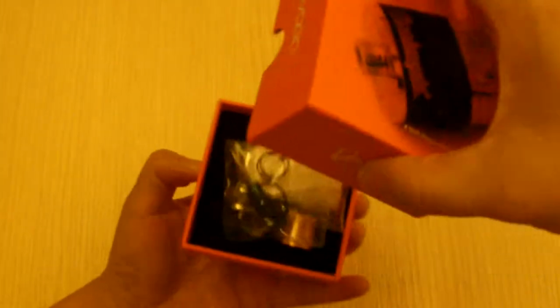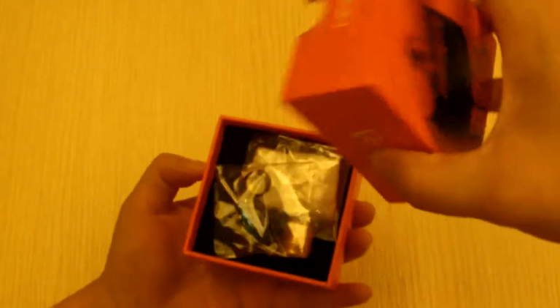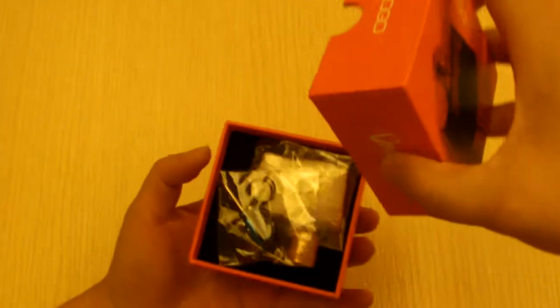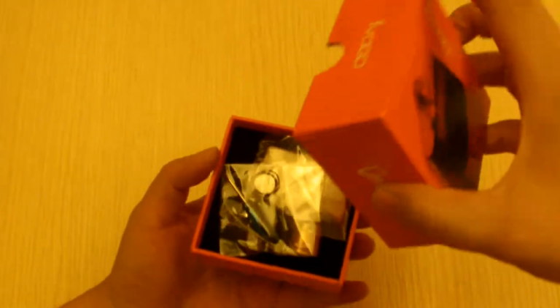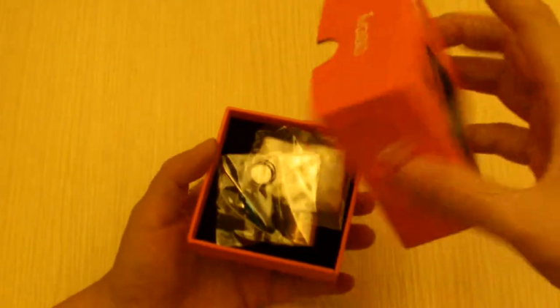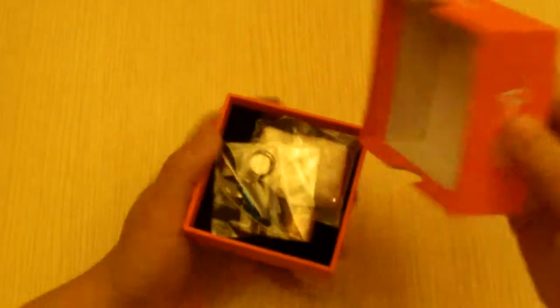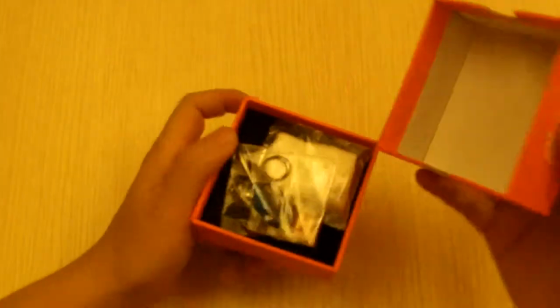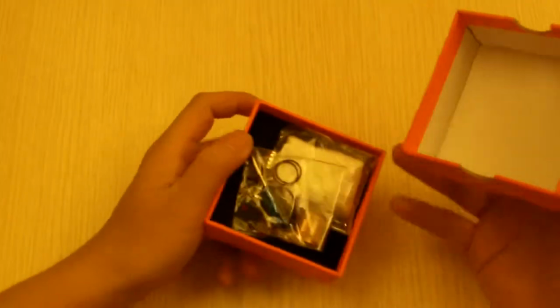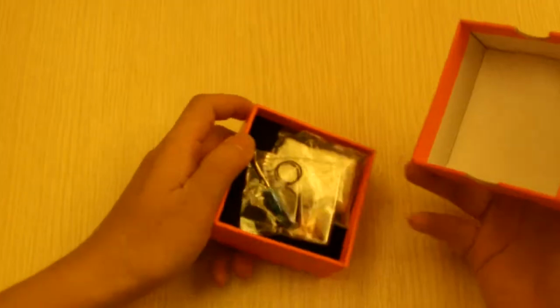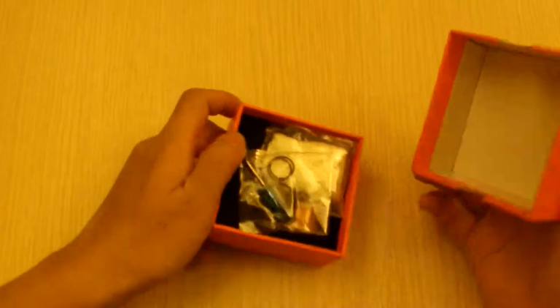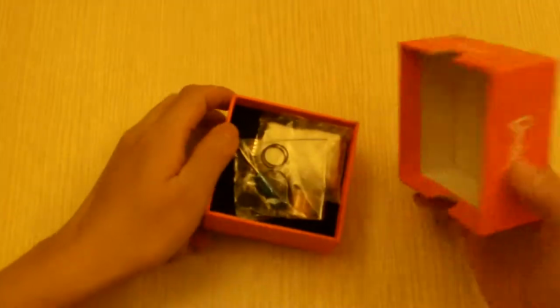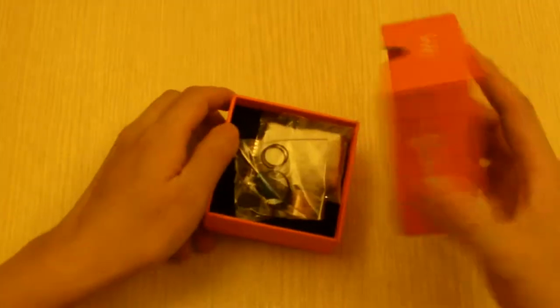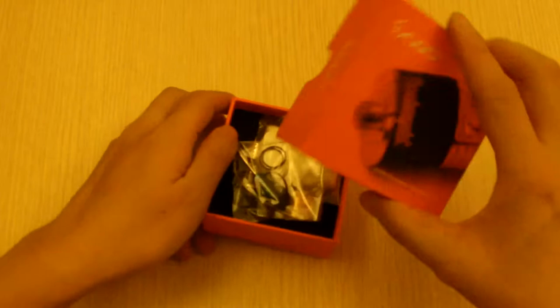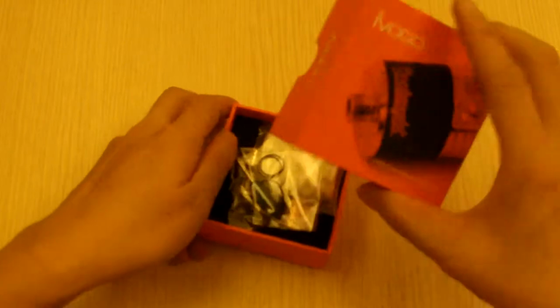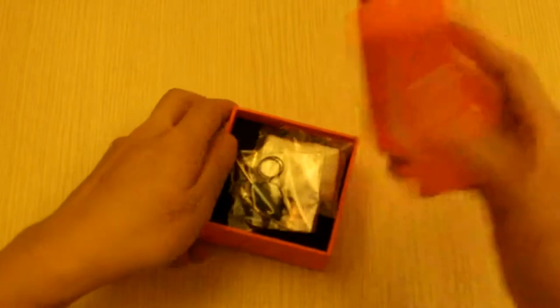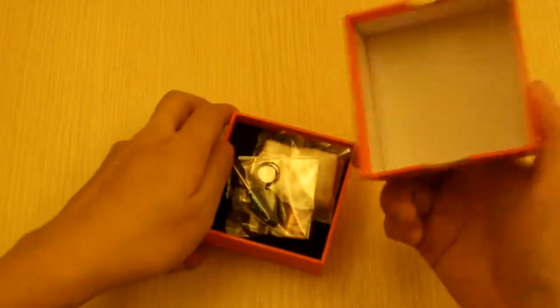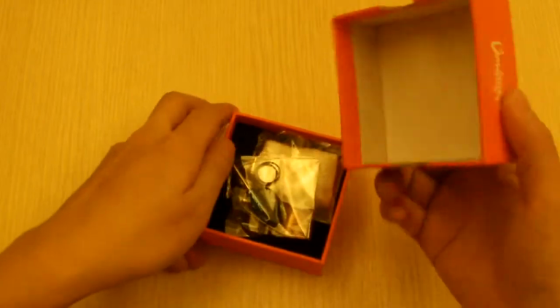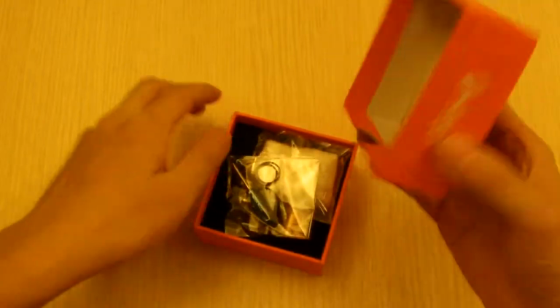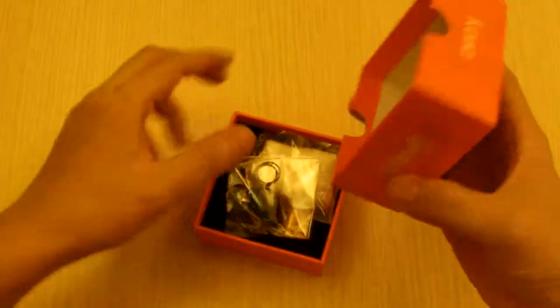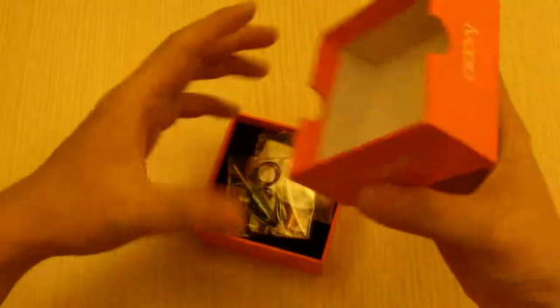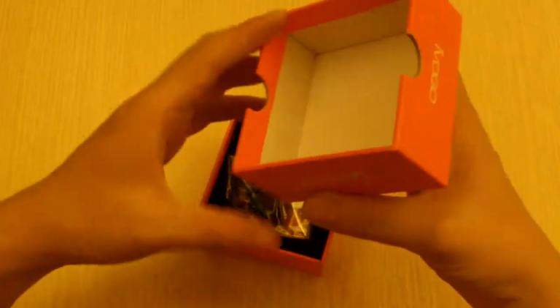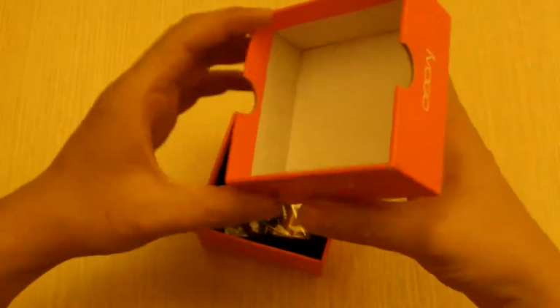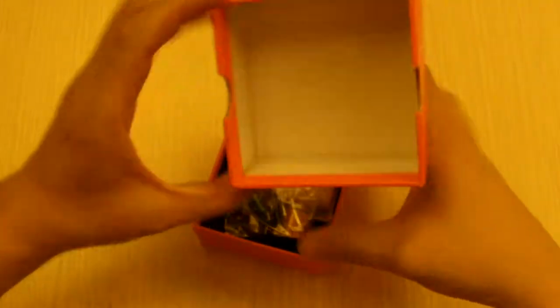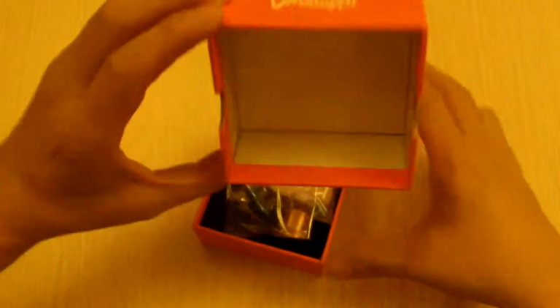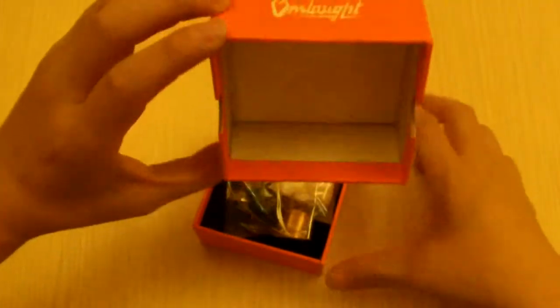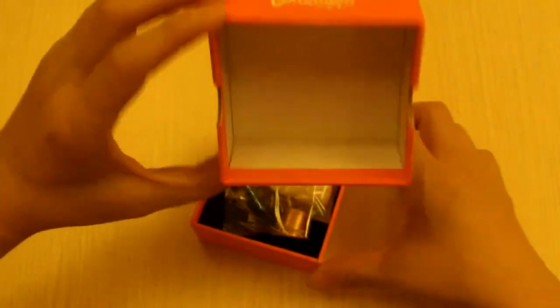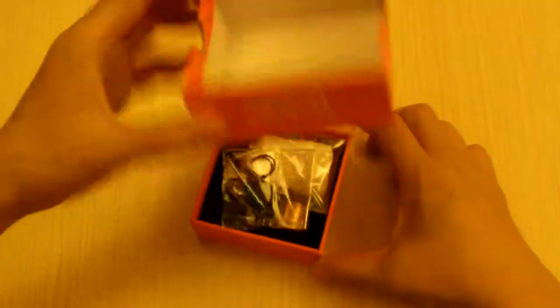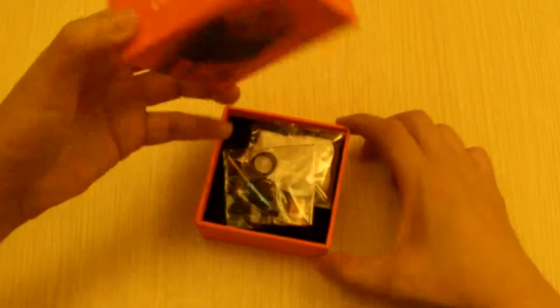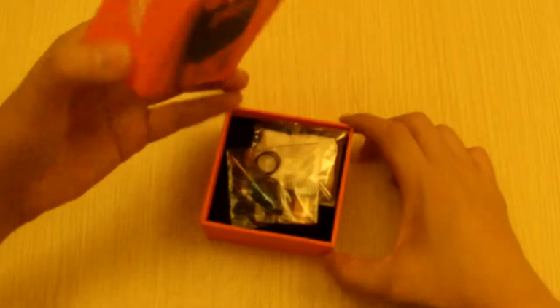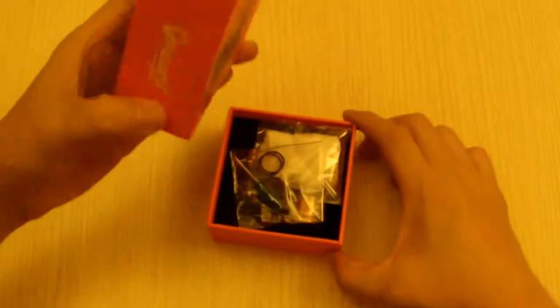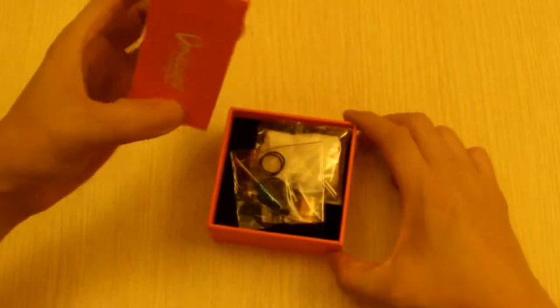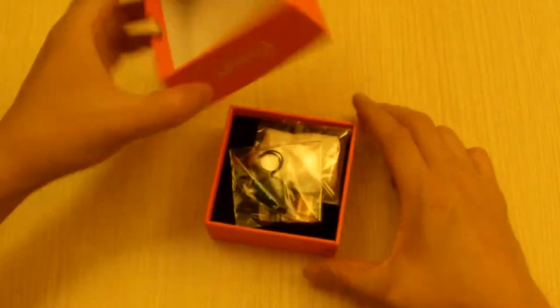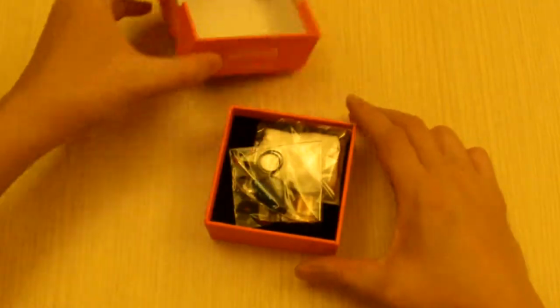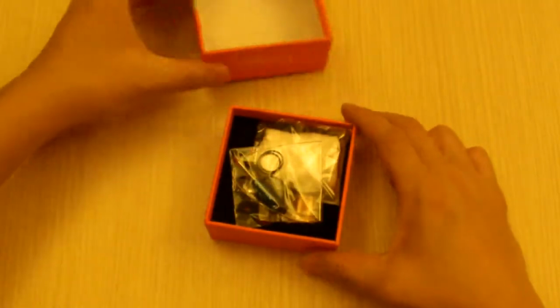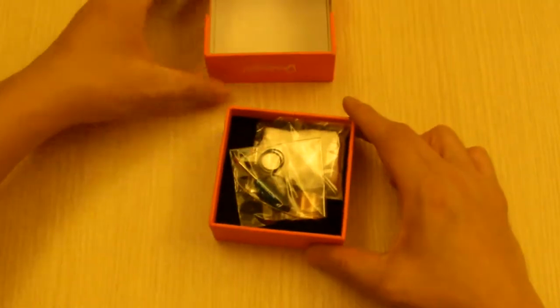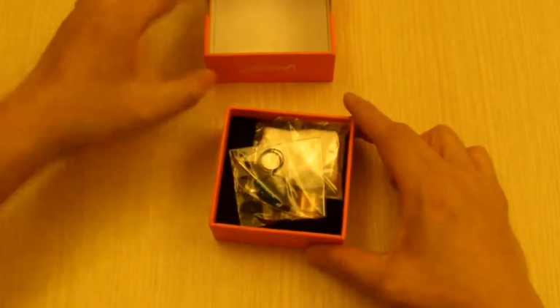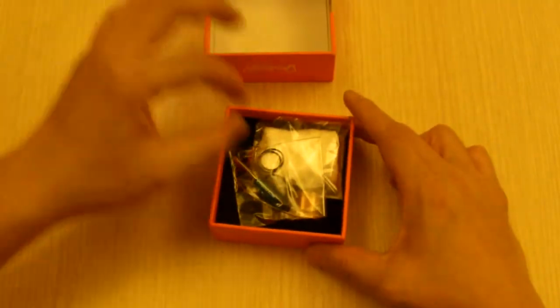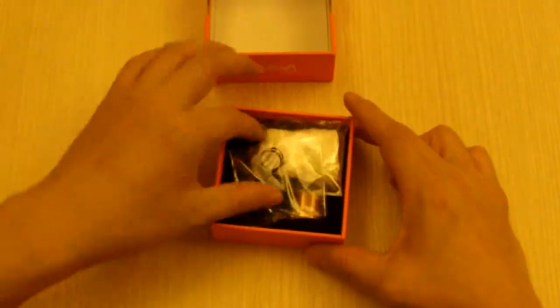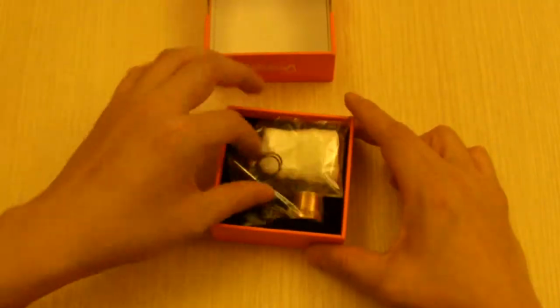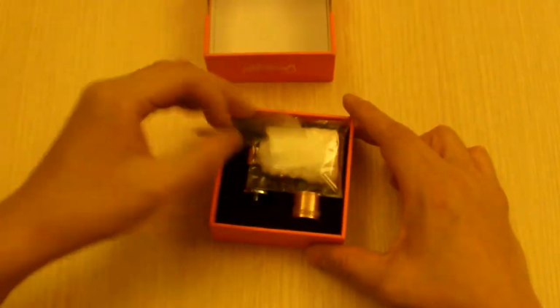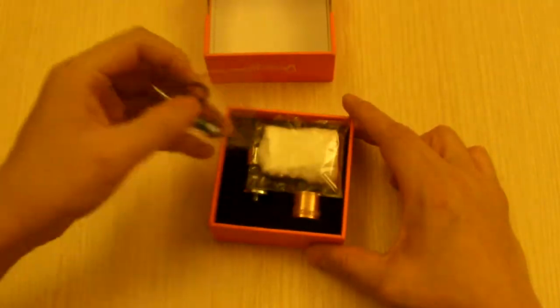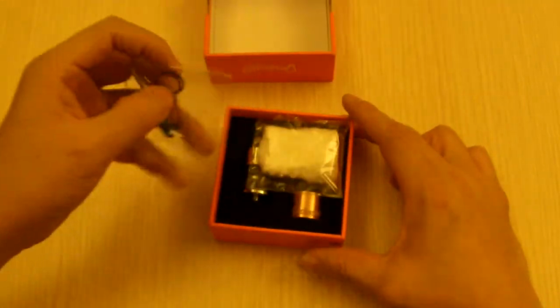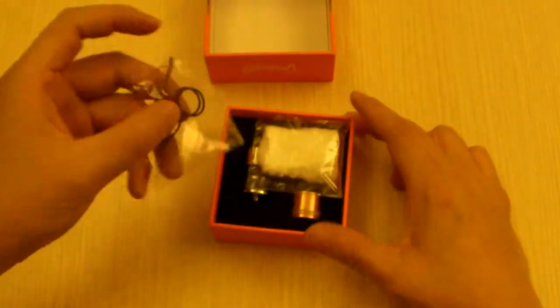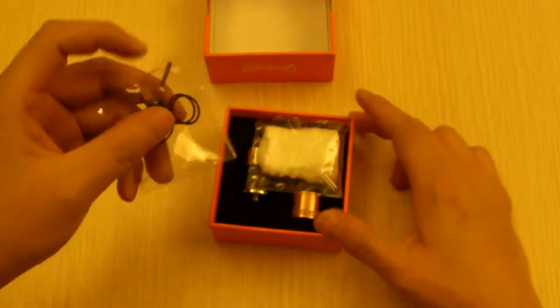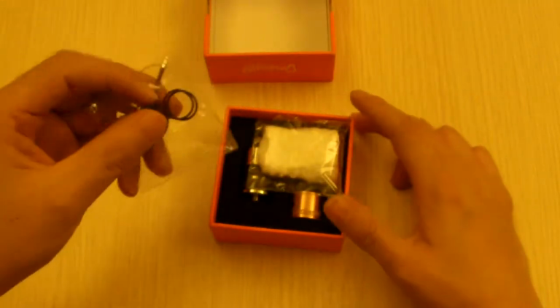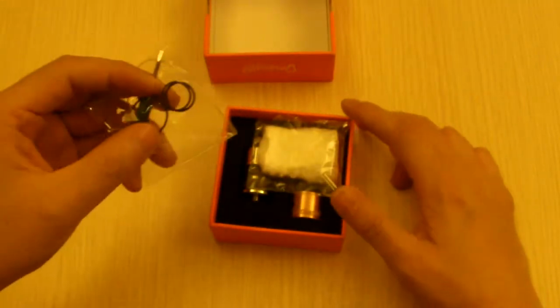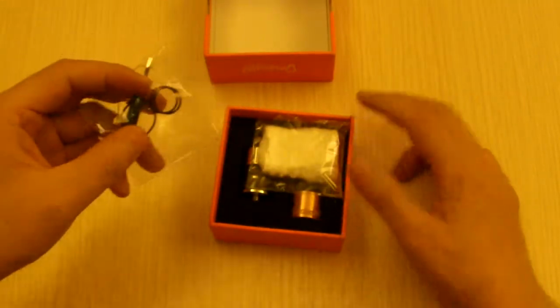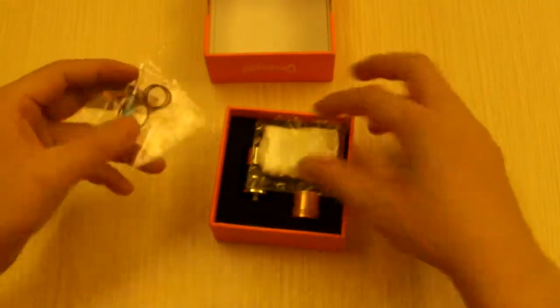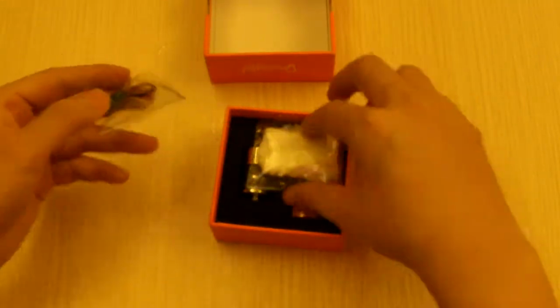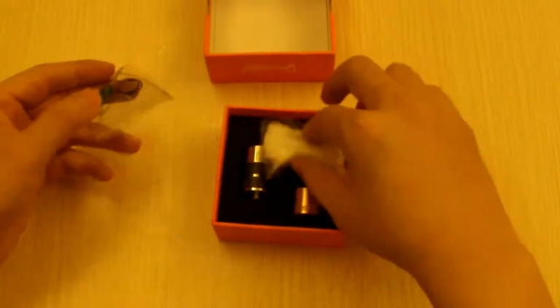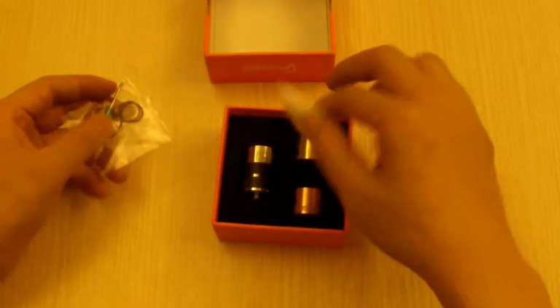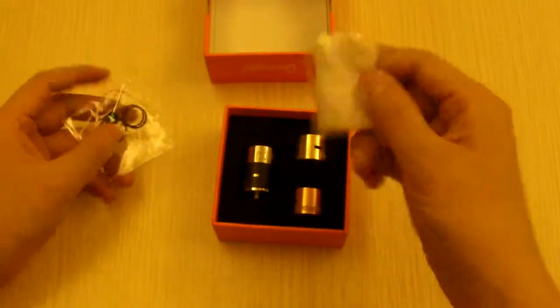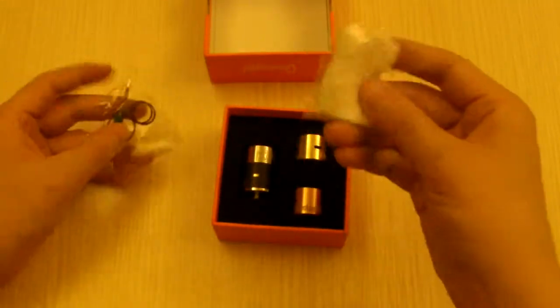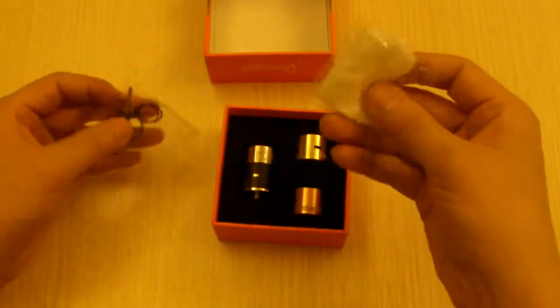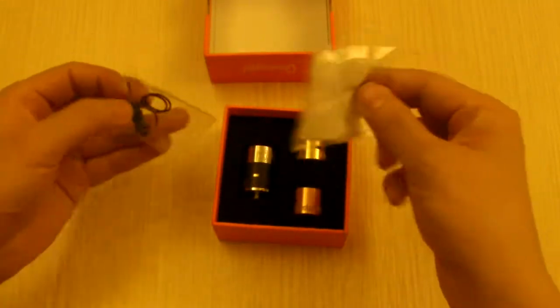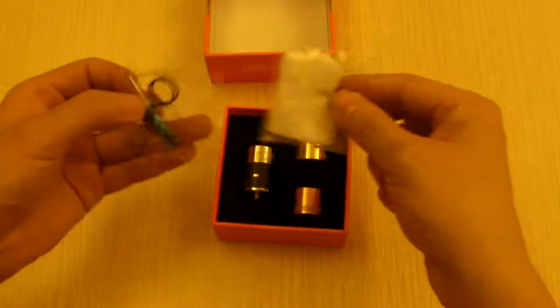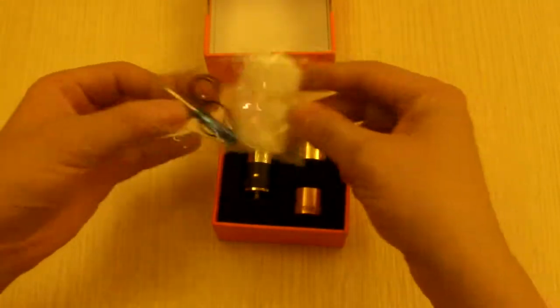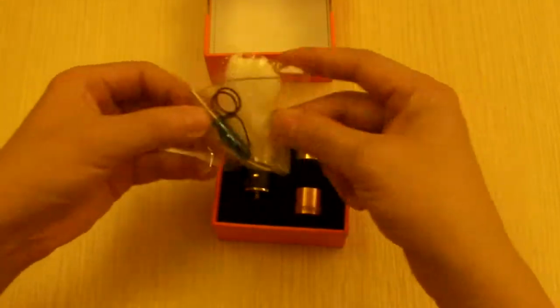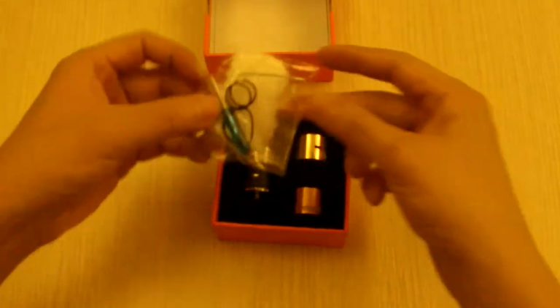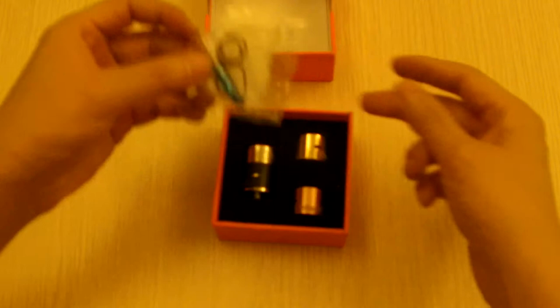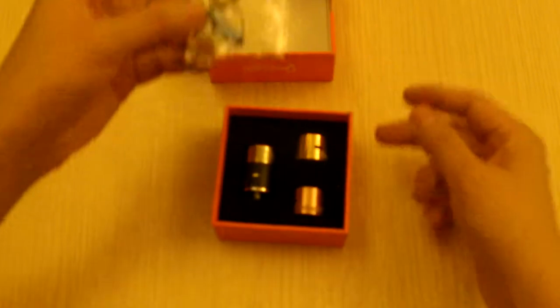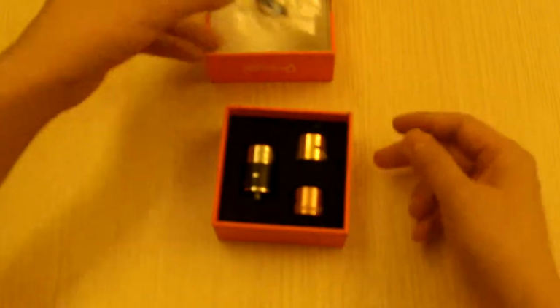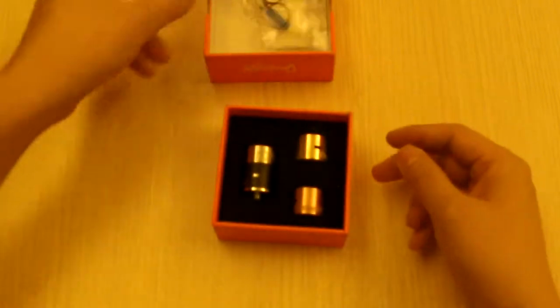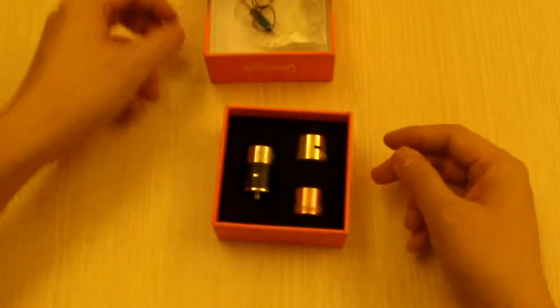So it comes in a very nice package — an orange box. It comes with some cotton and some tools.